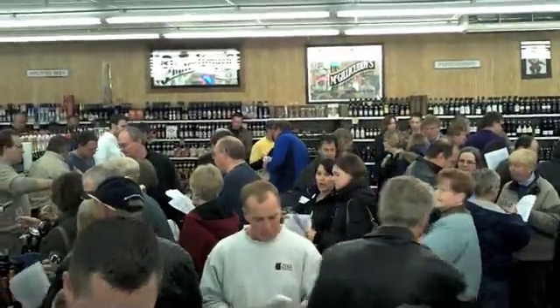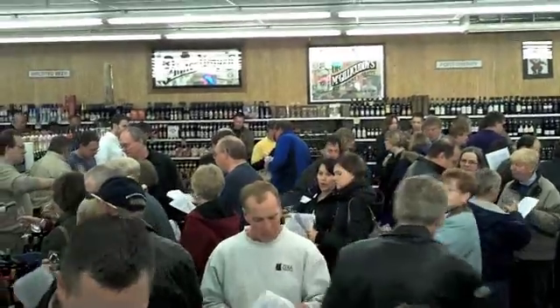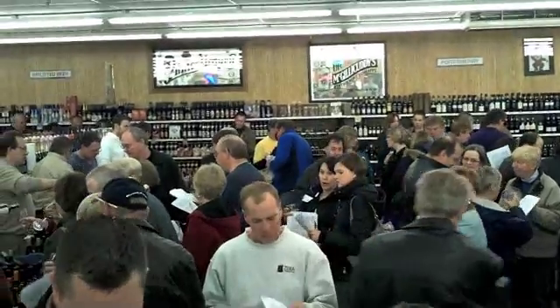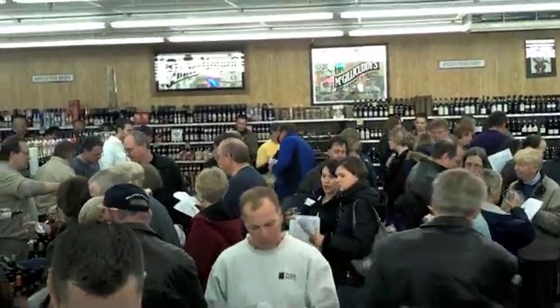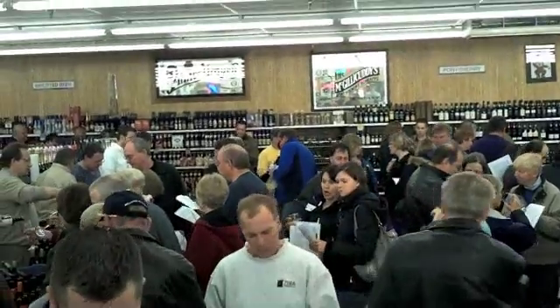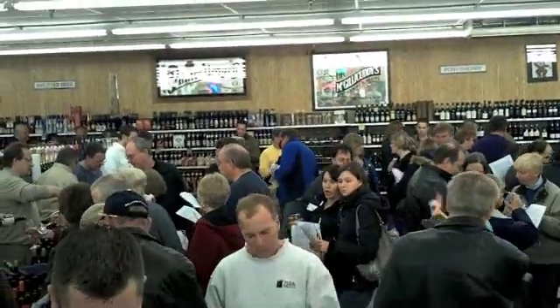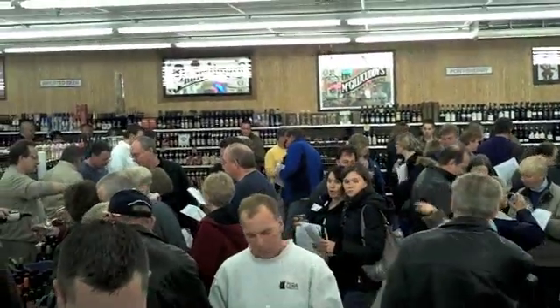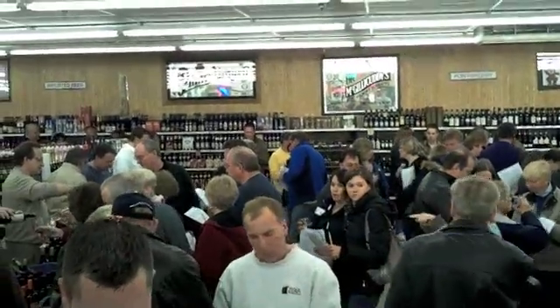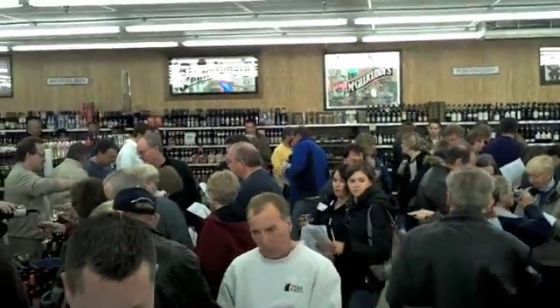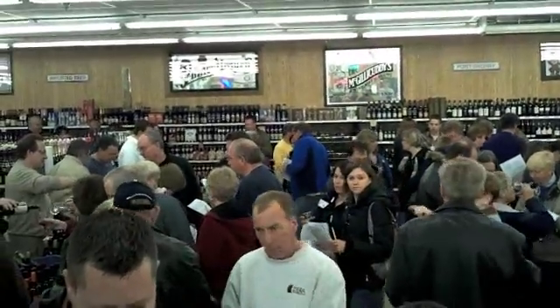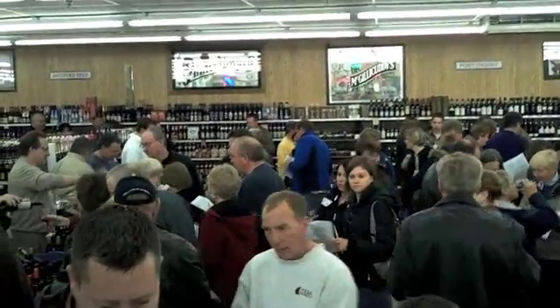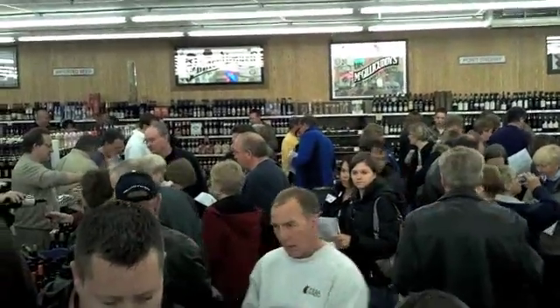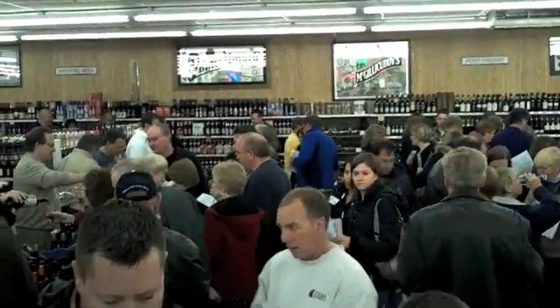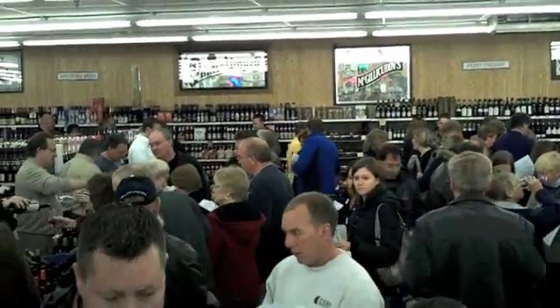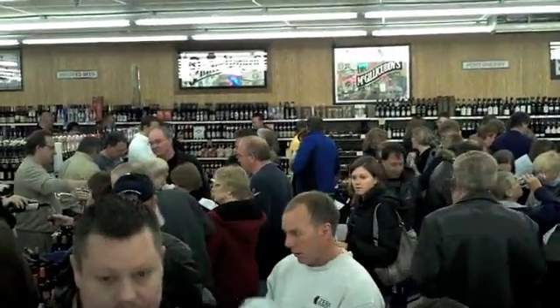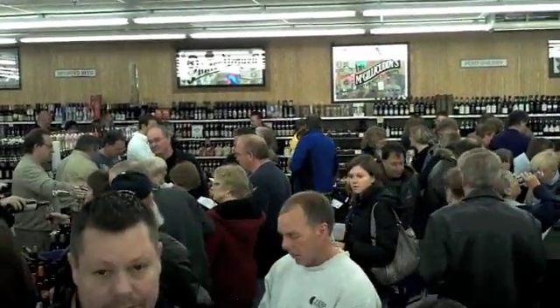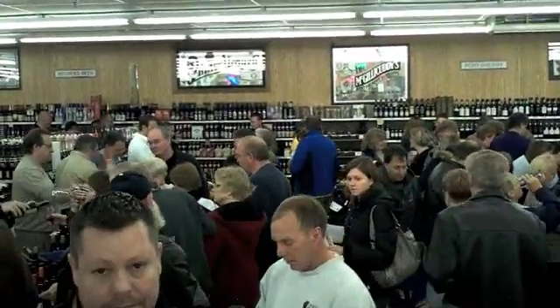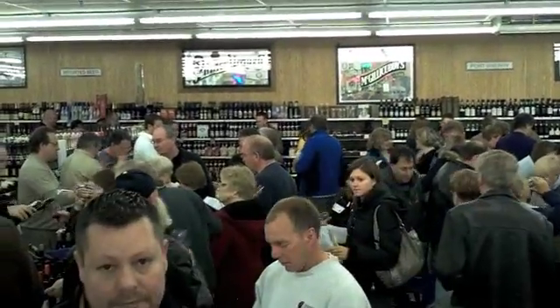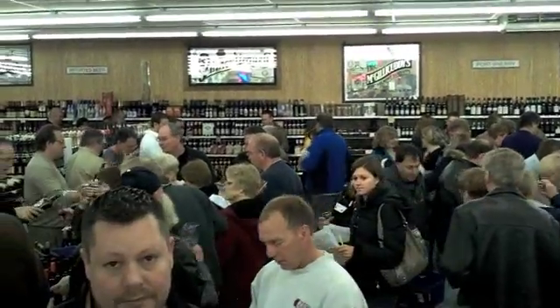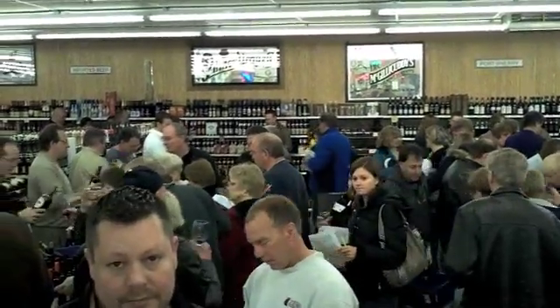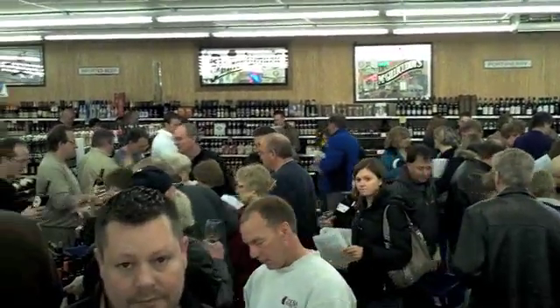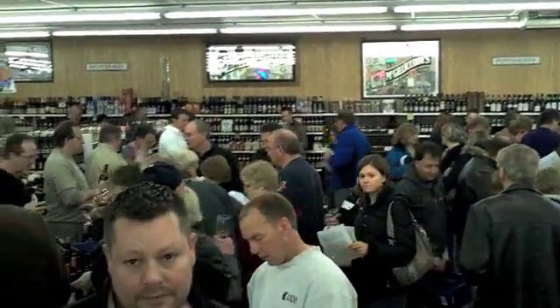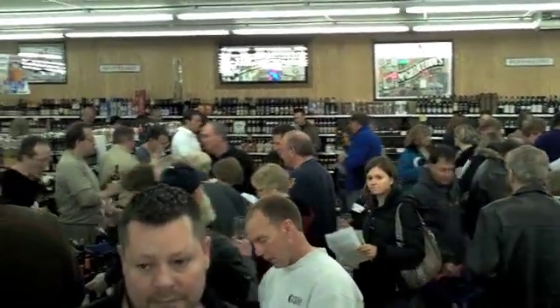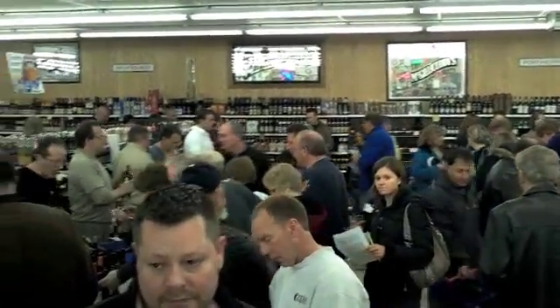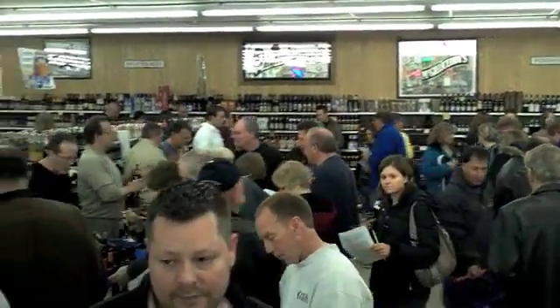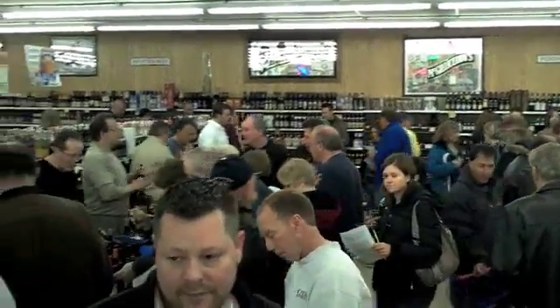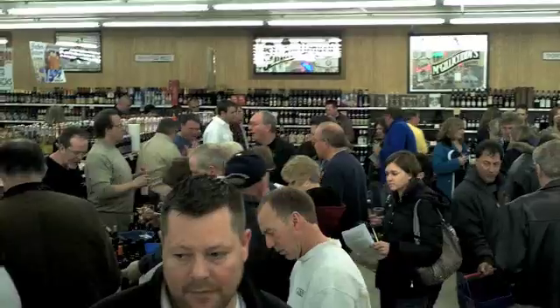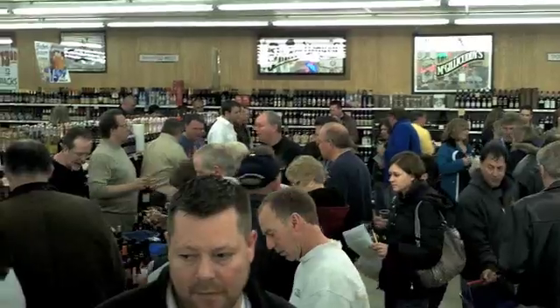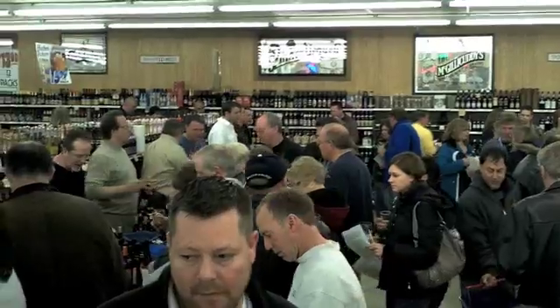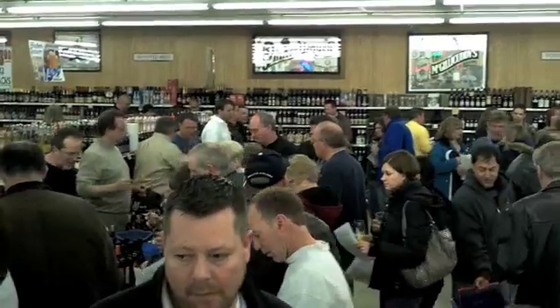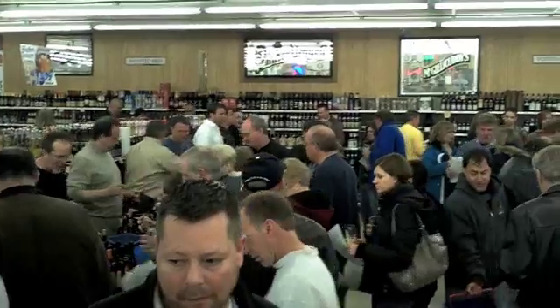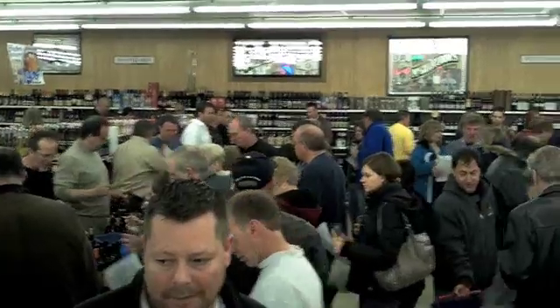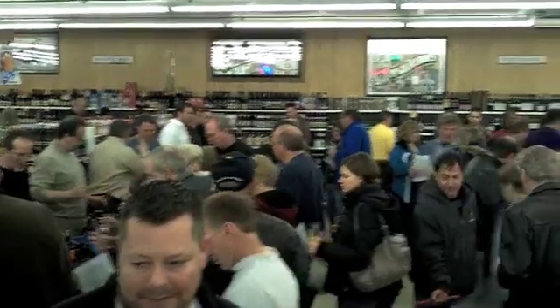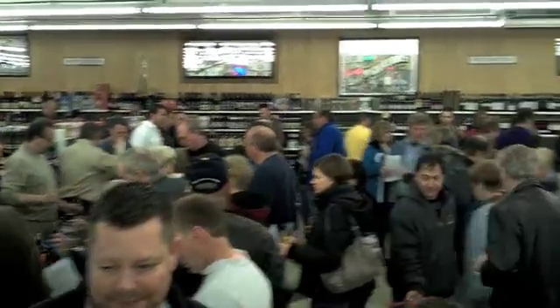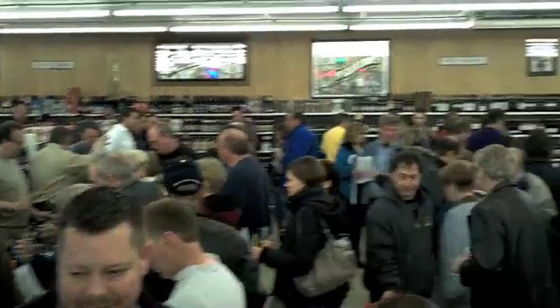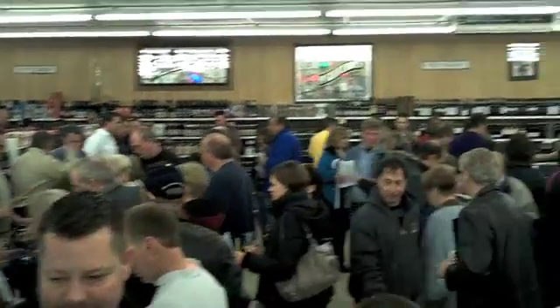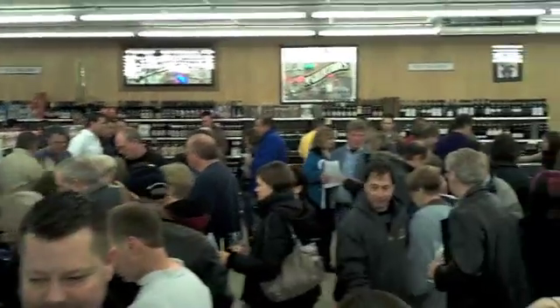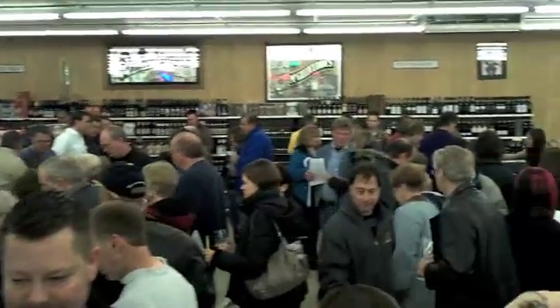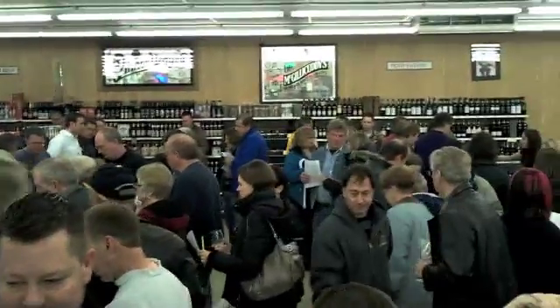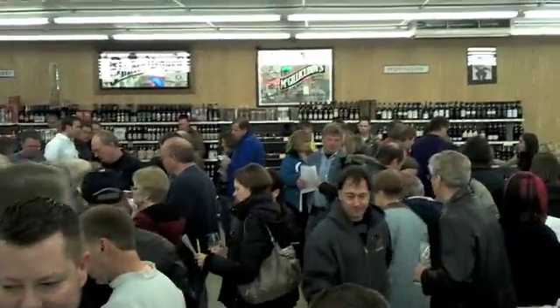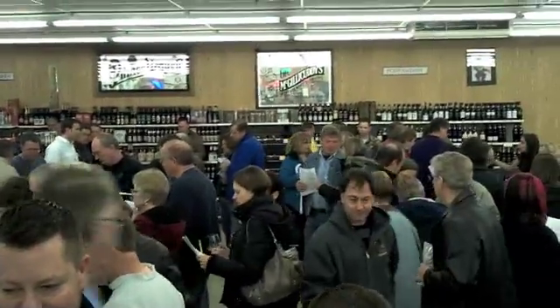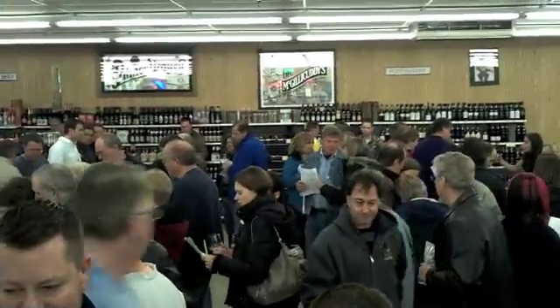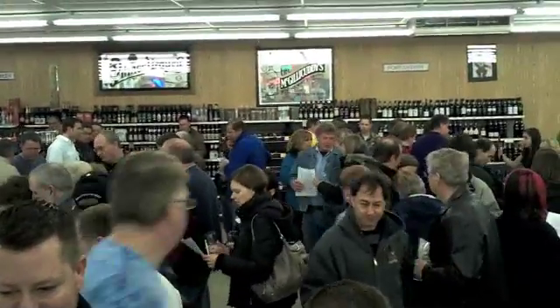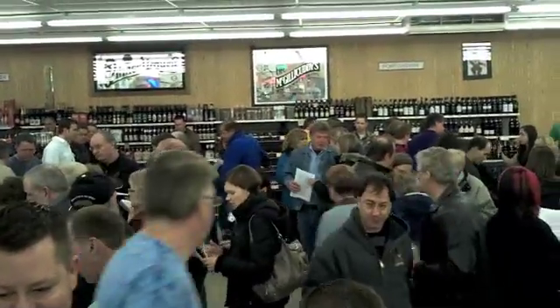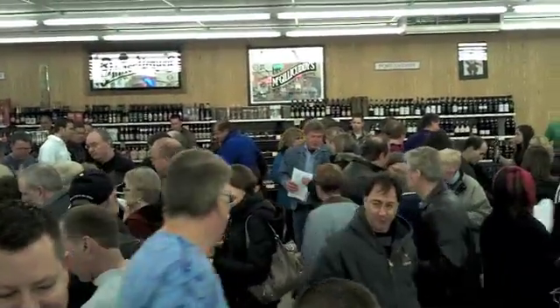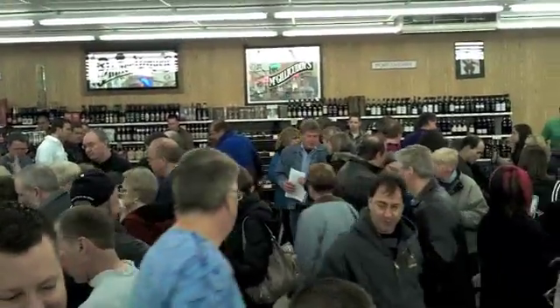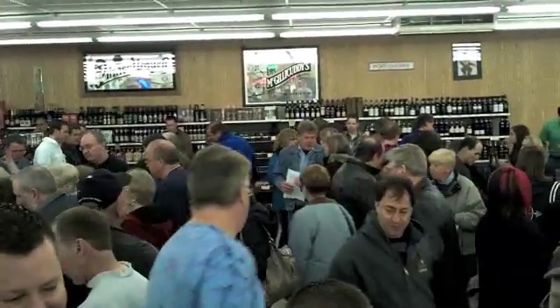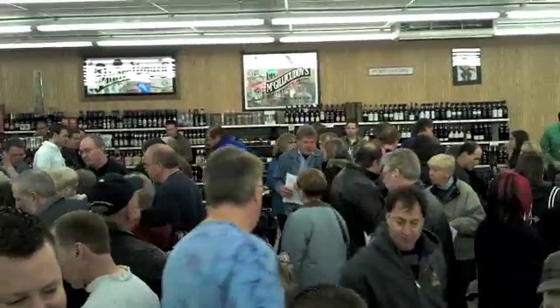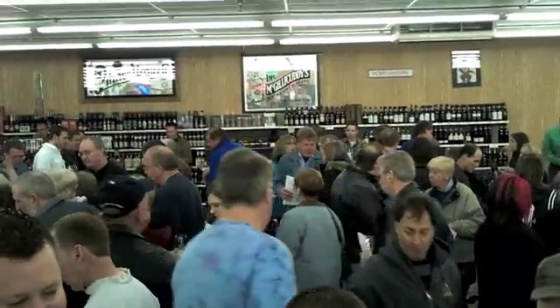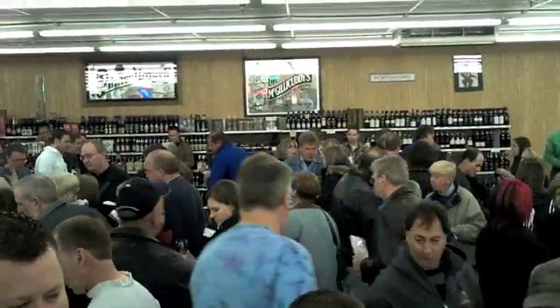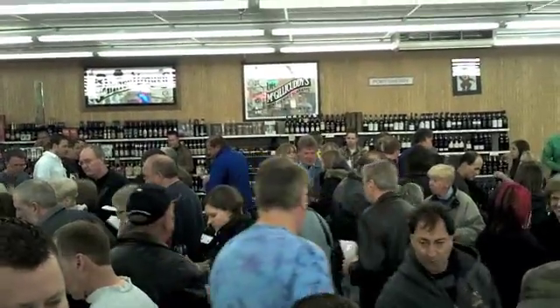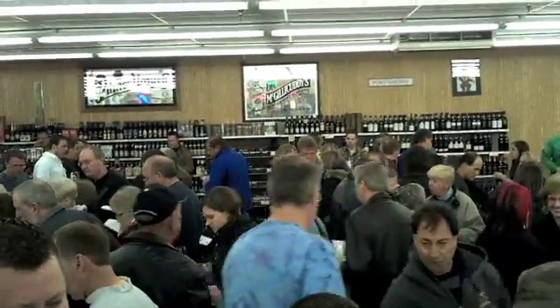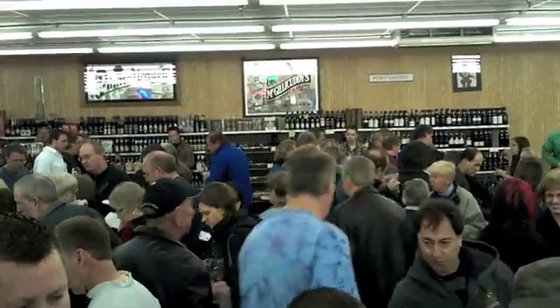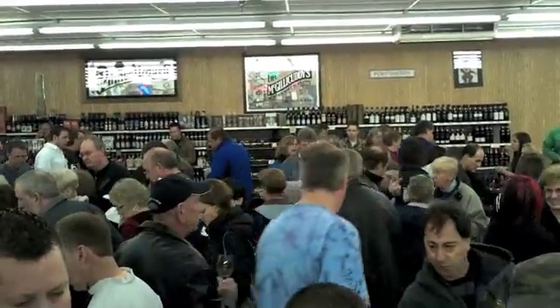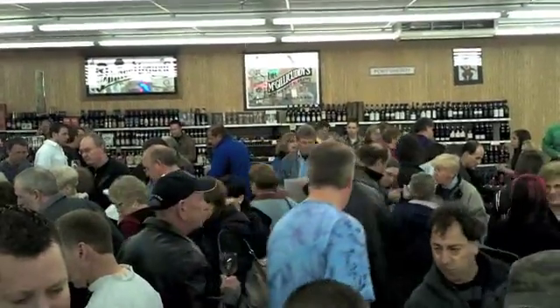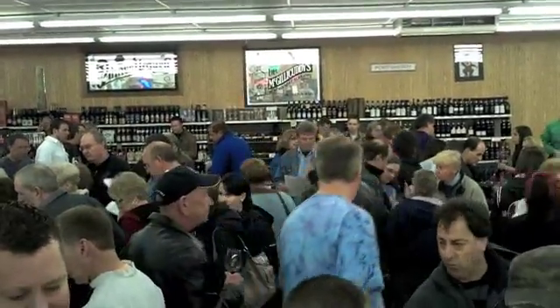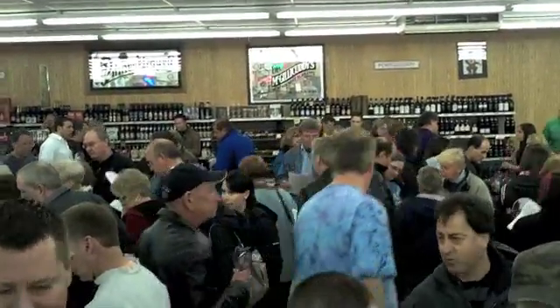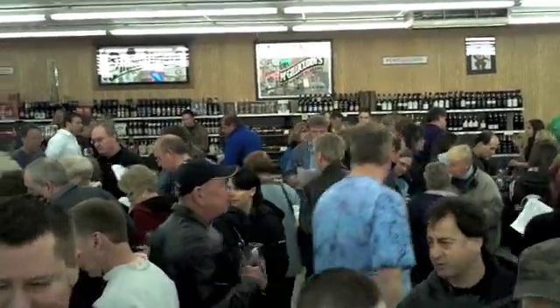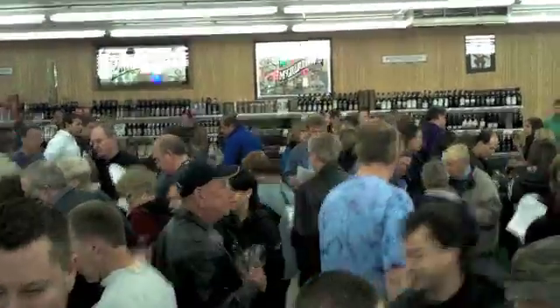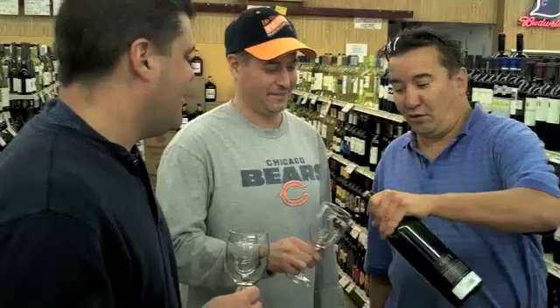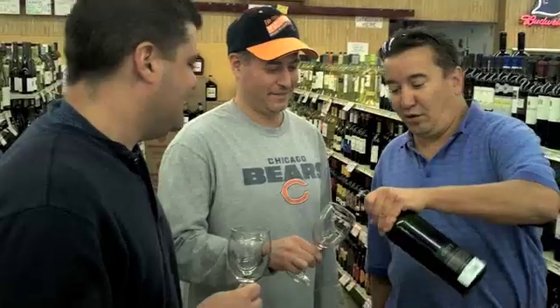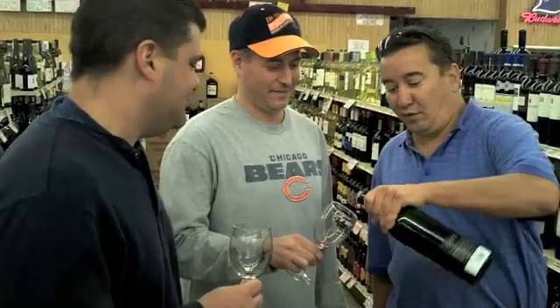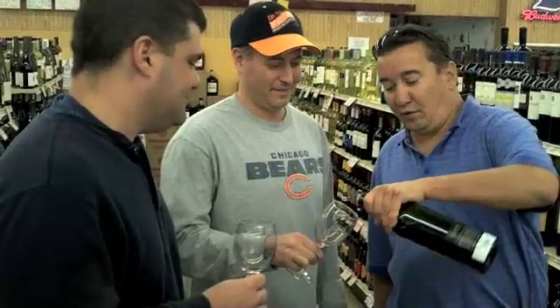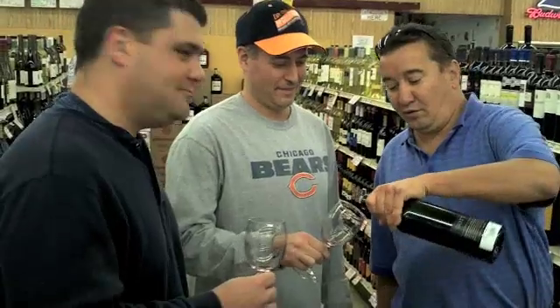Here we have a bird's eye view of the tasting. Starting to get crowded — let's get some more wine.